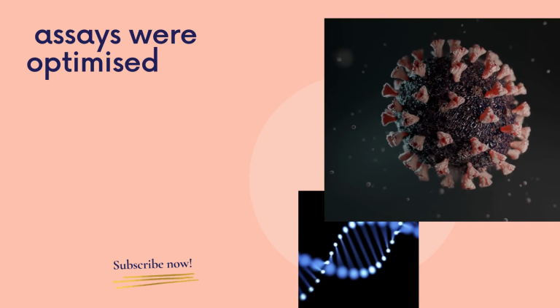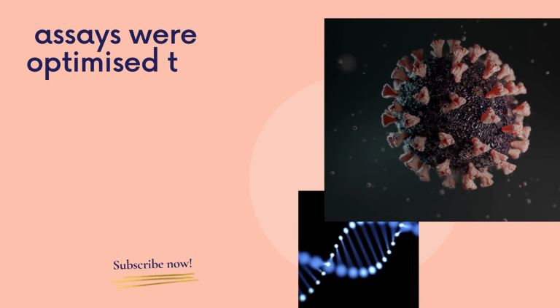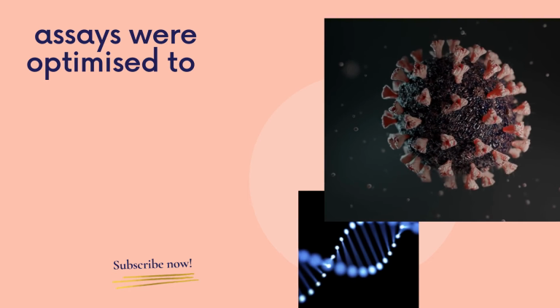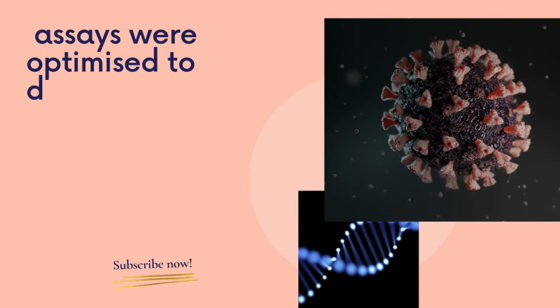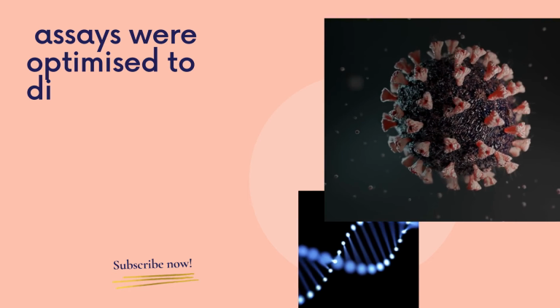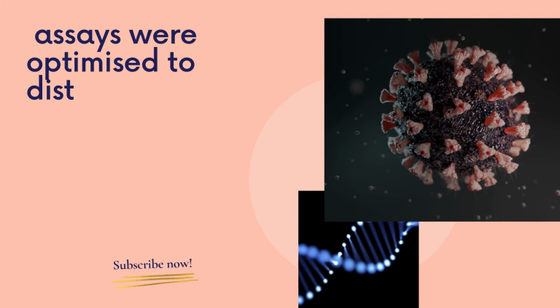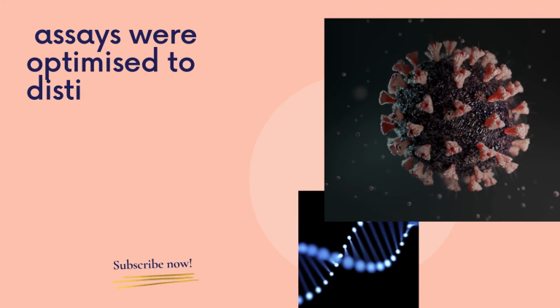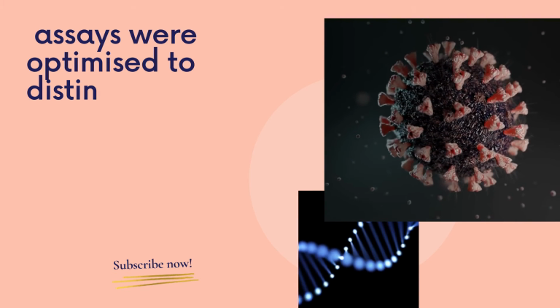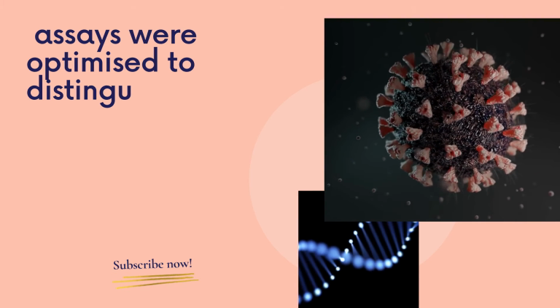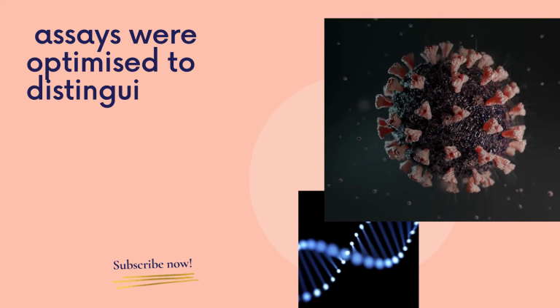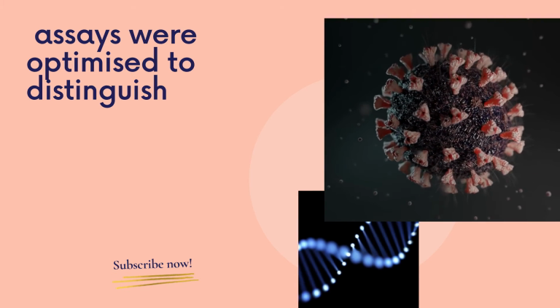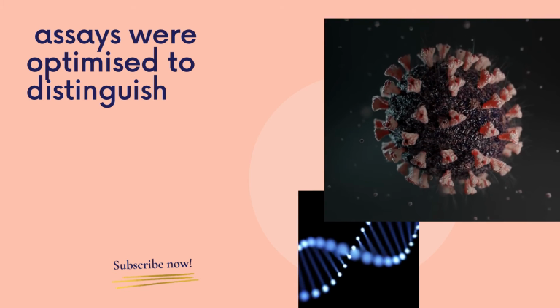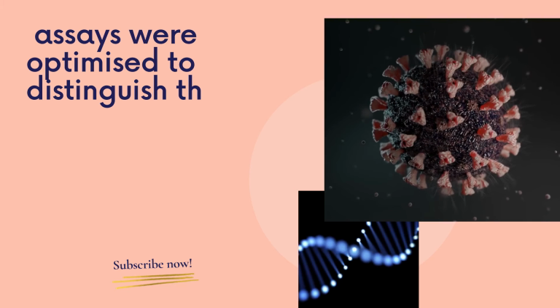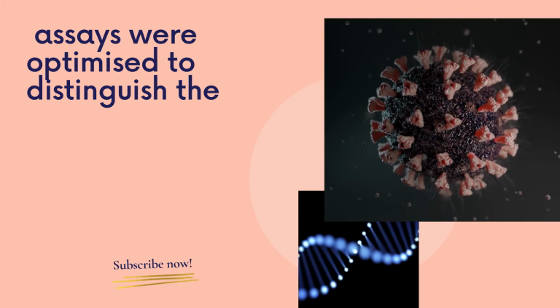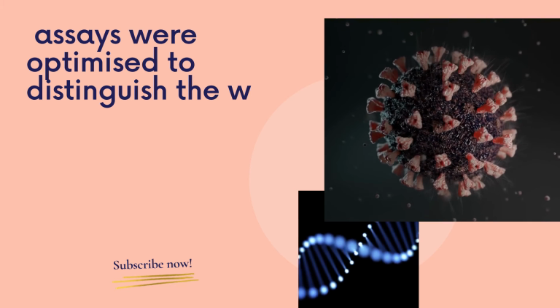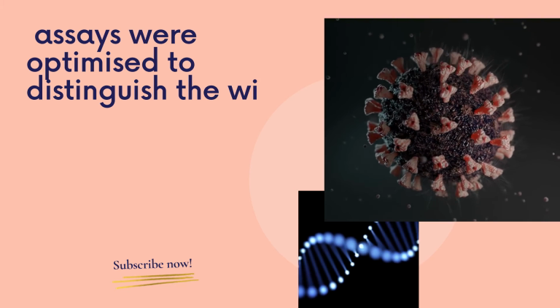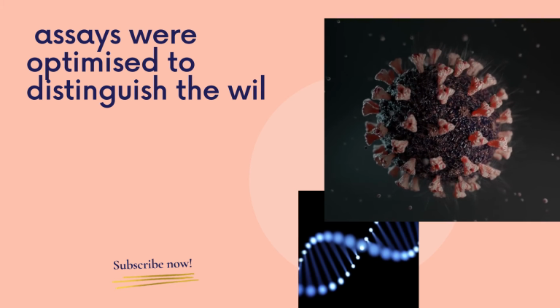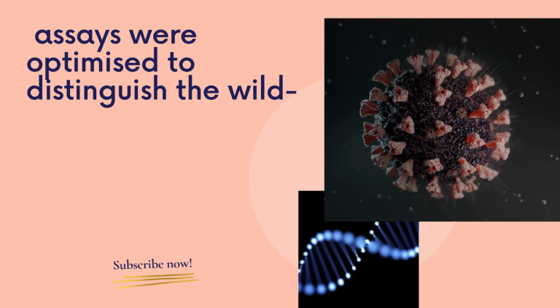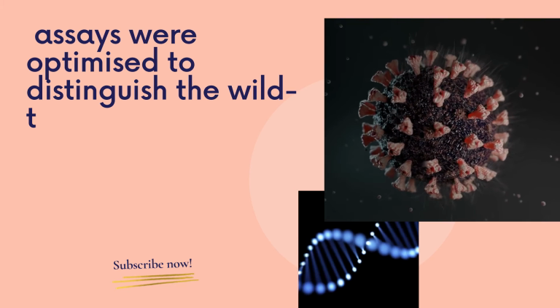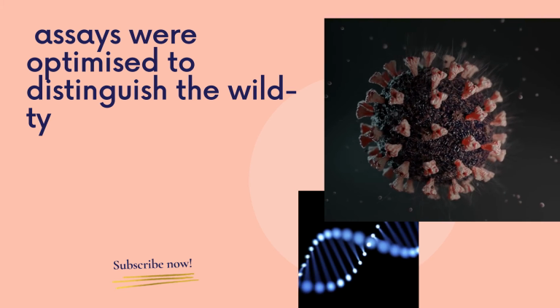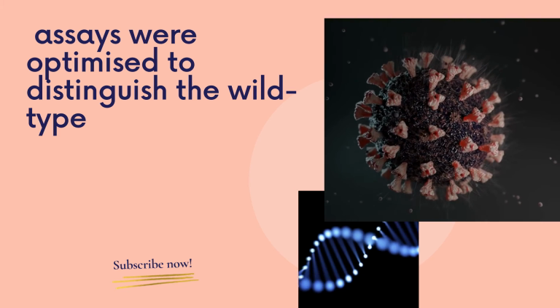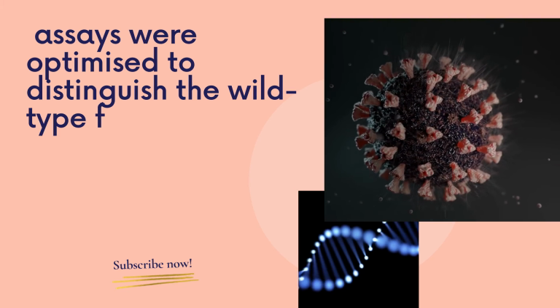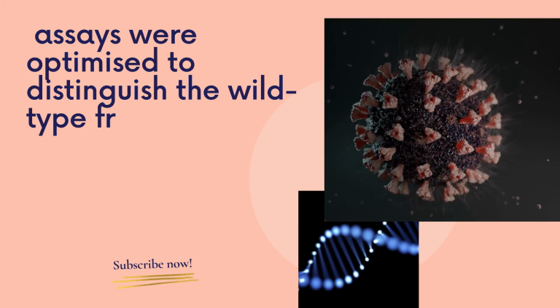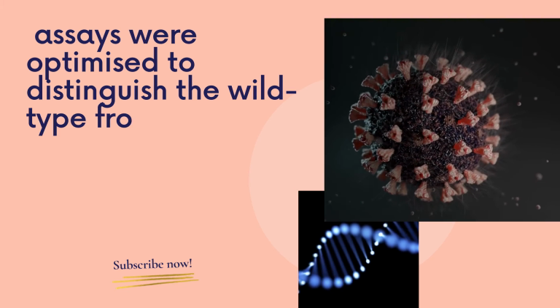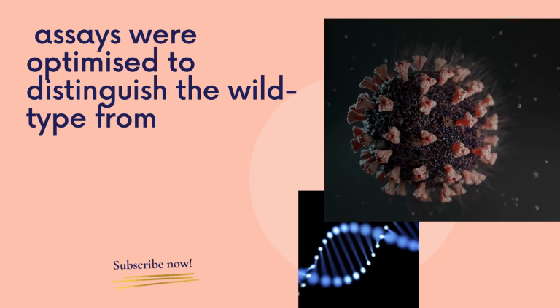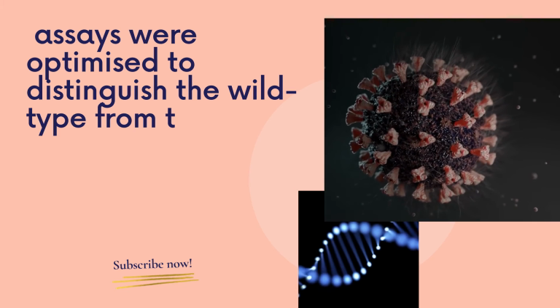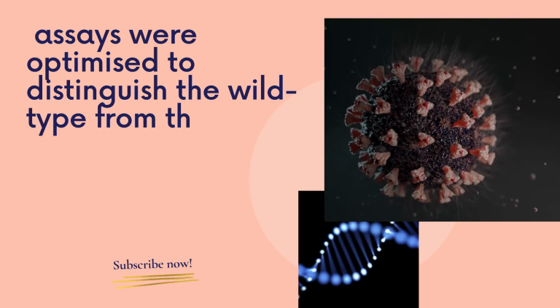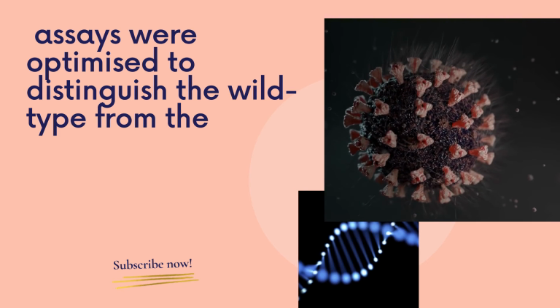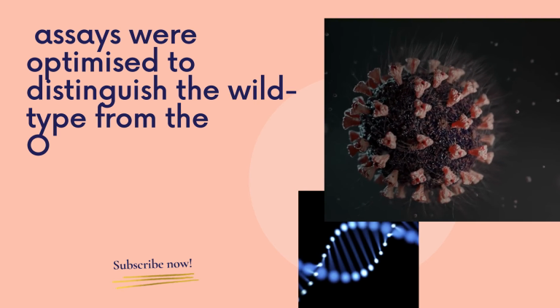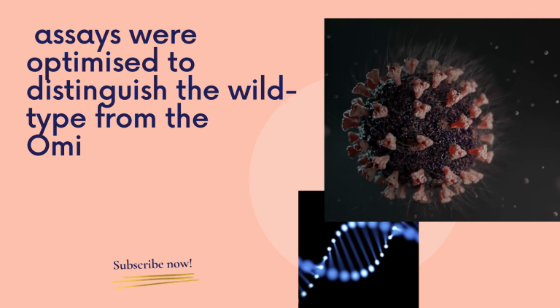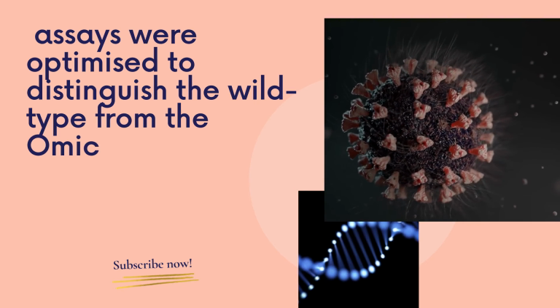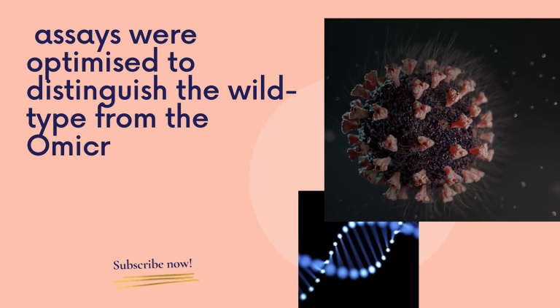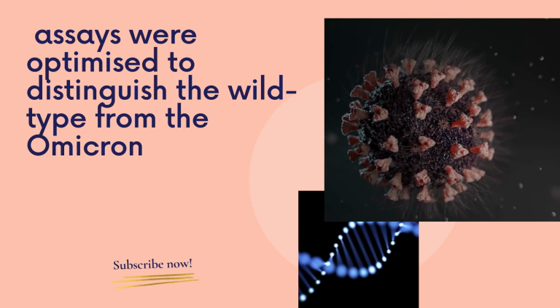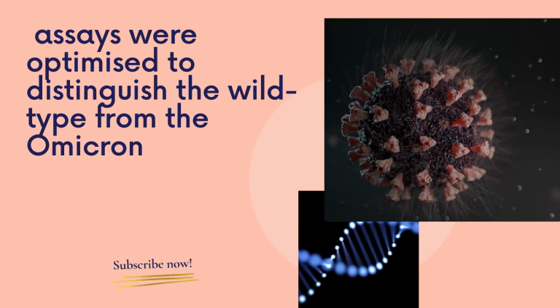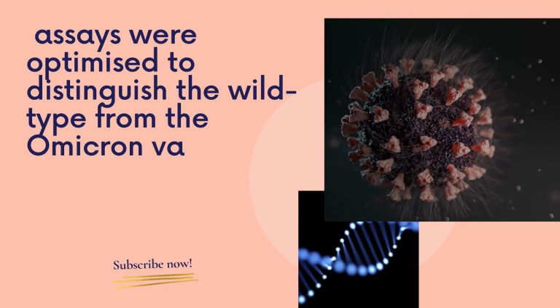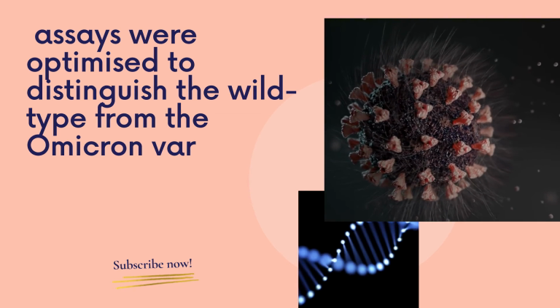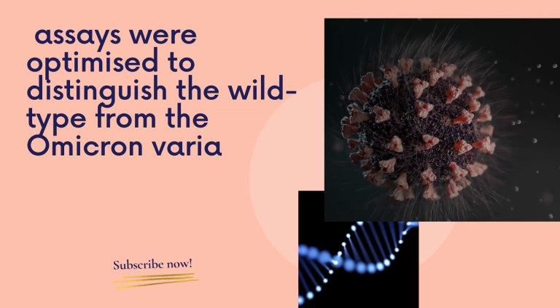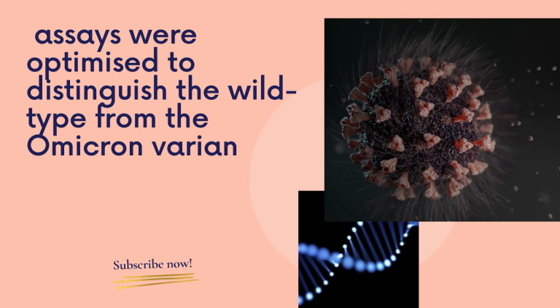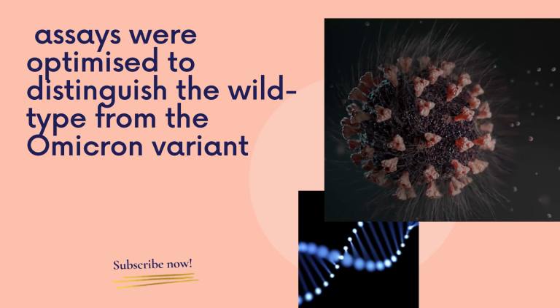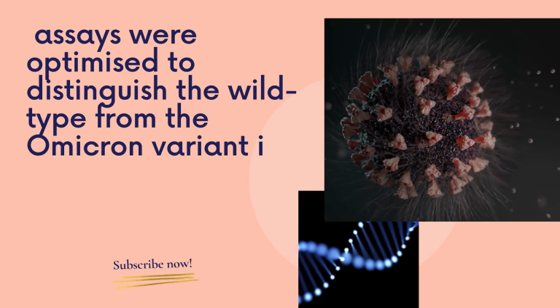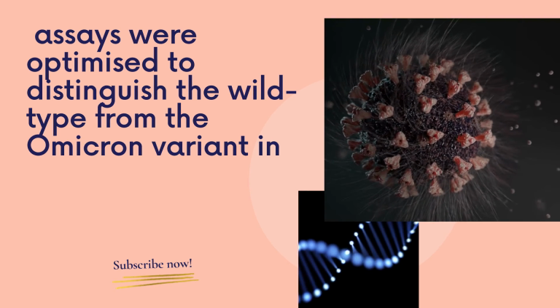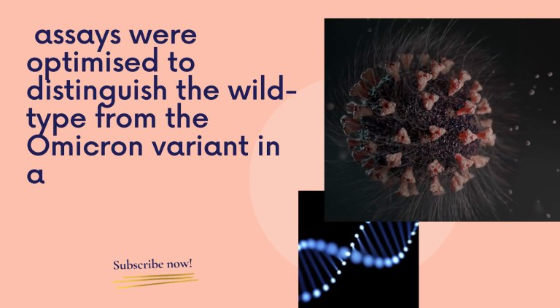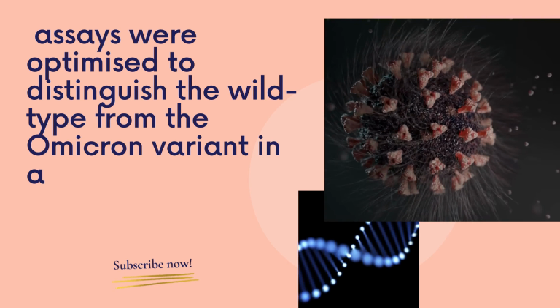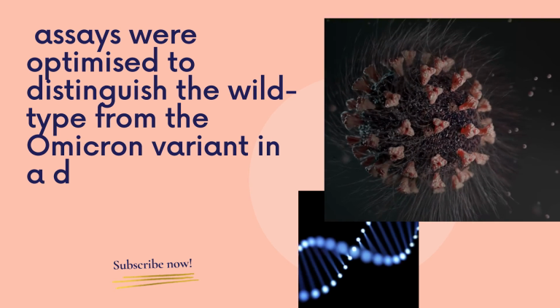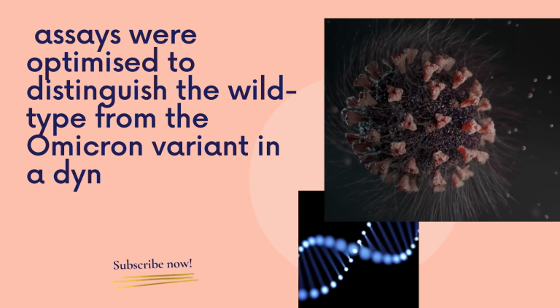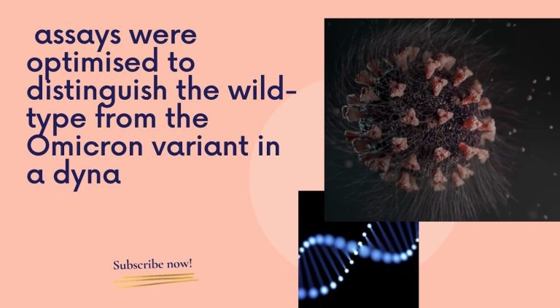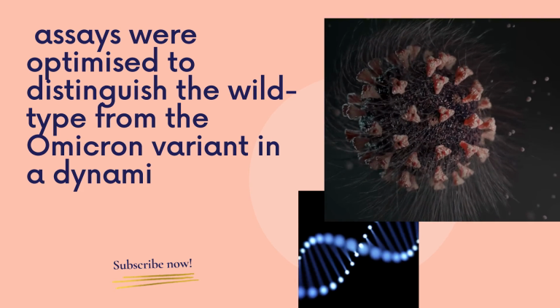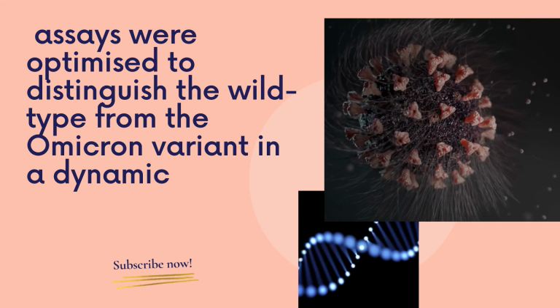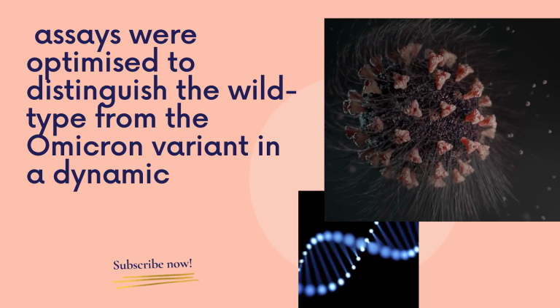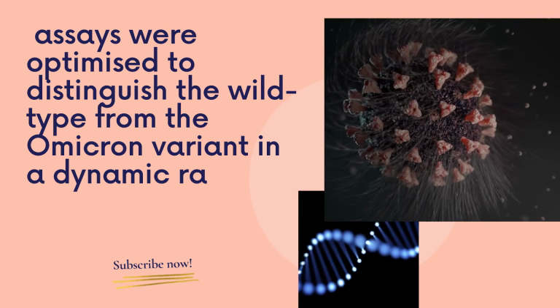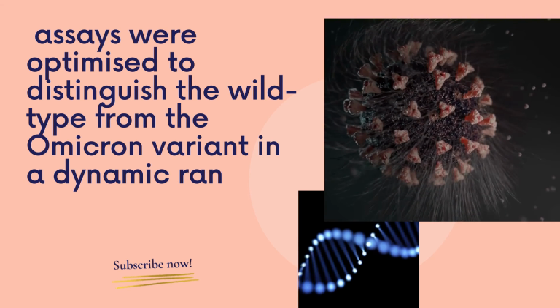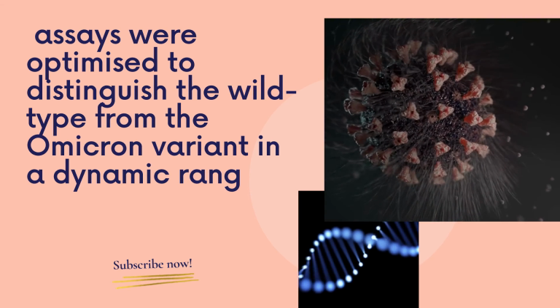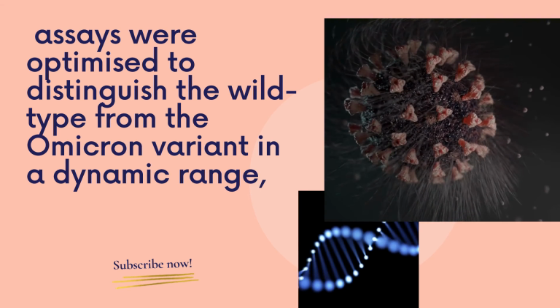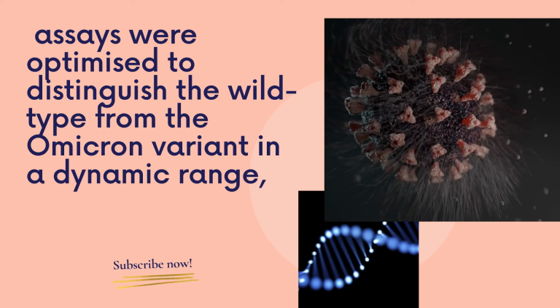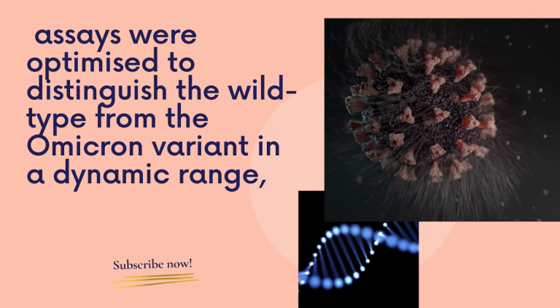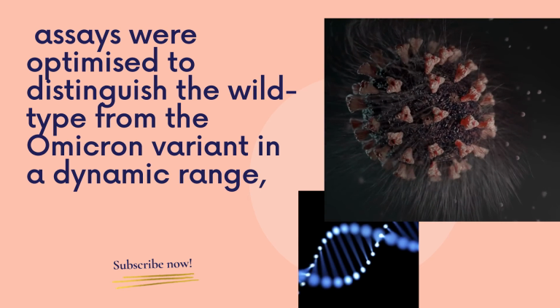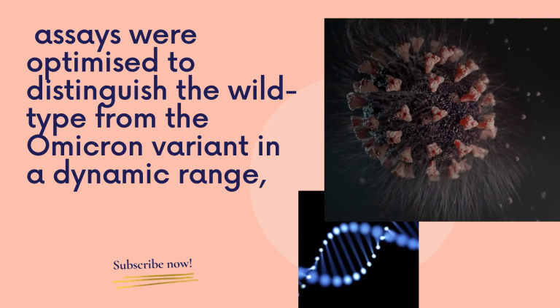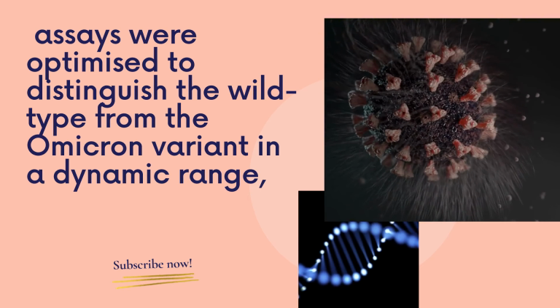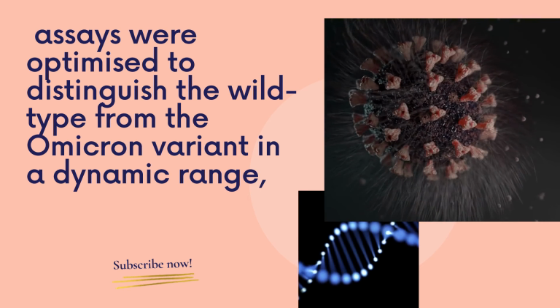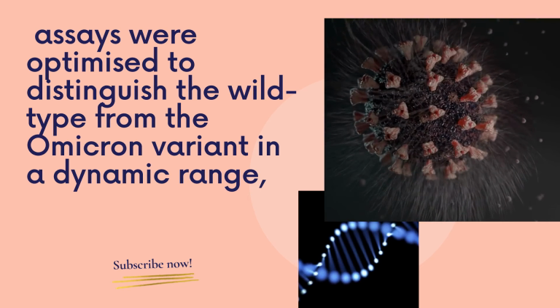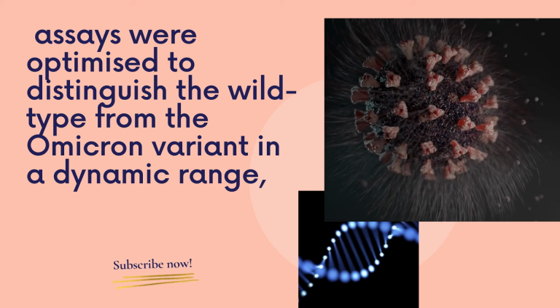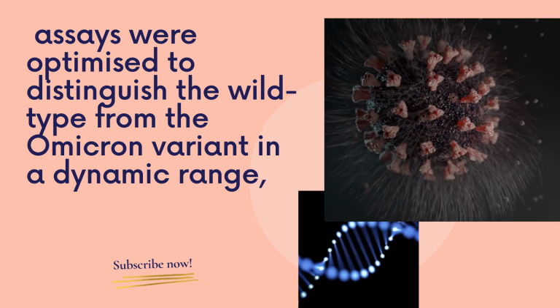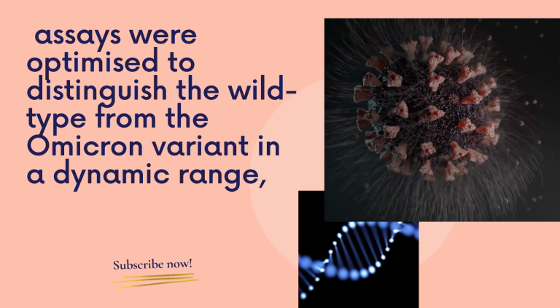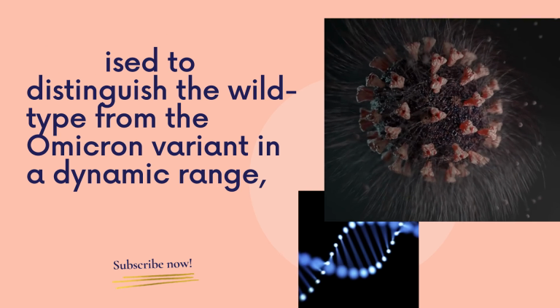Using synthetic DNA fragments, the assays were optimized to distinguish the wild type from the Omicron variant across a dynamic range.